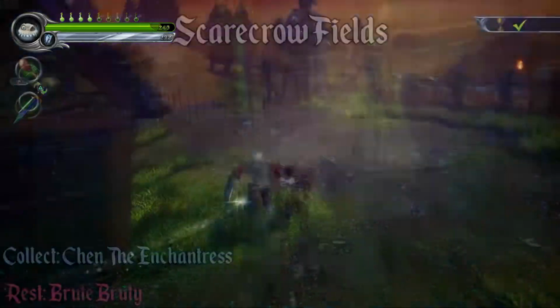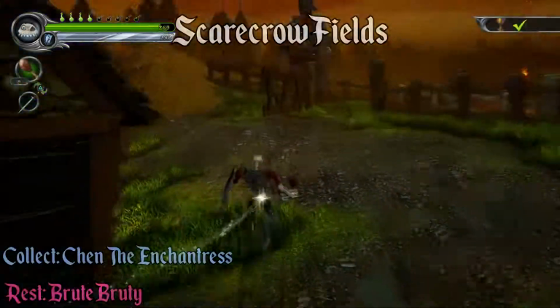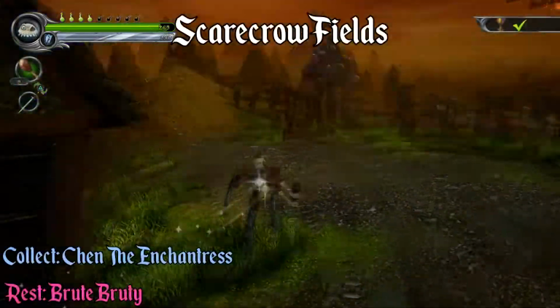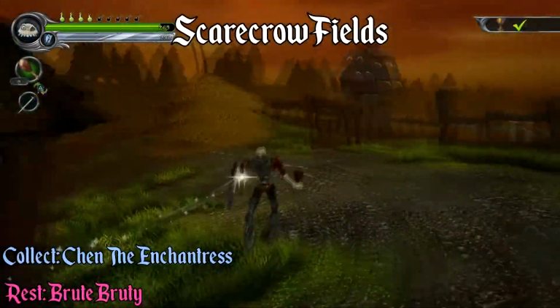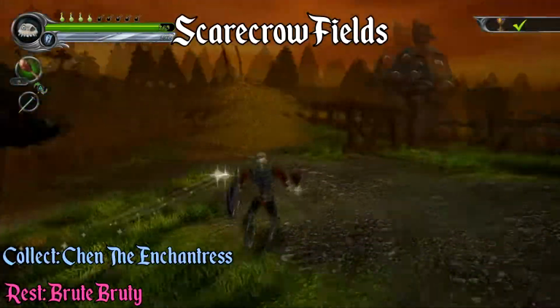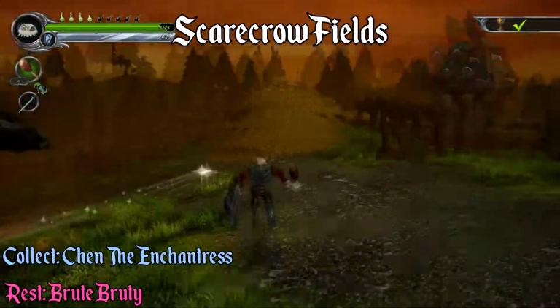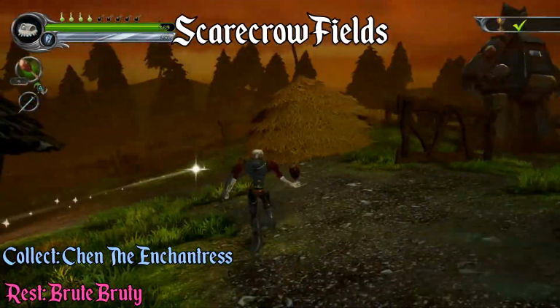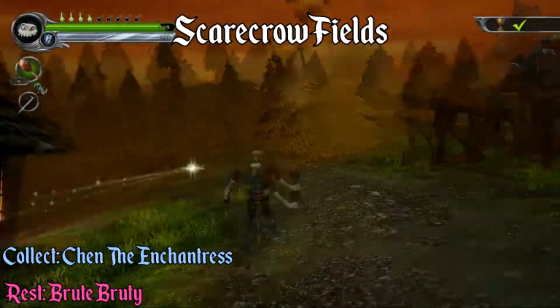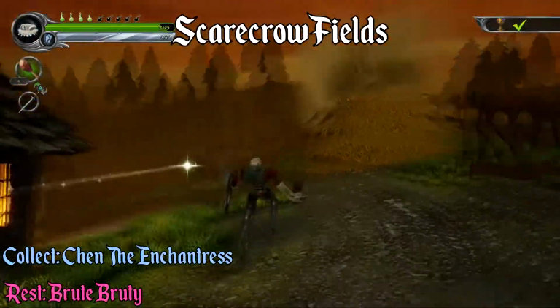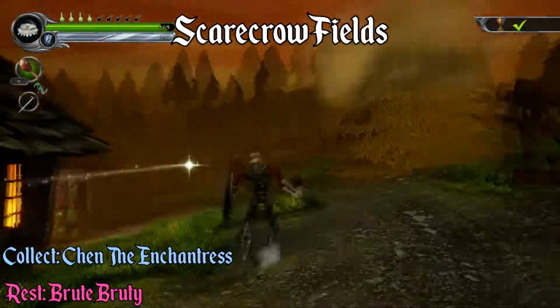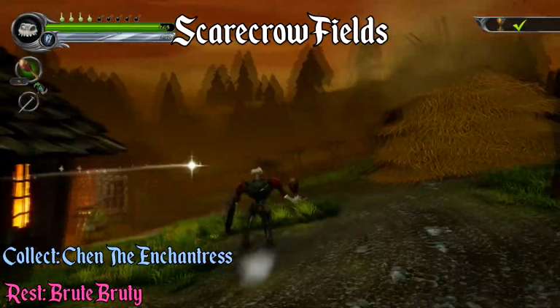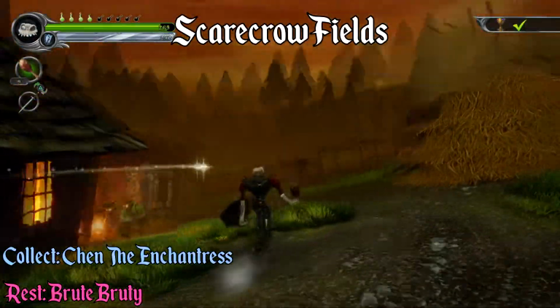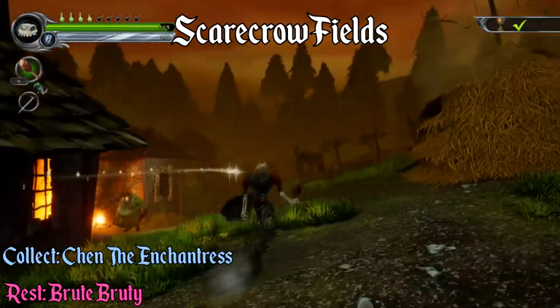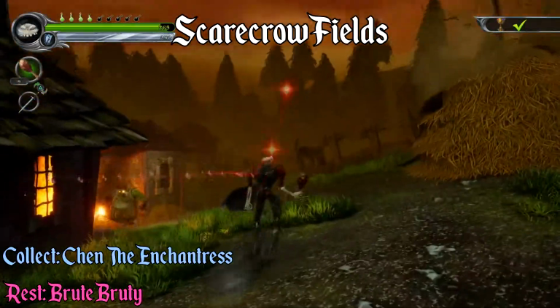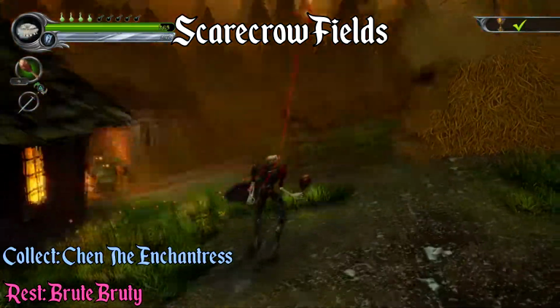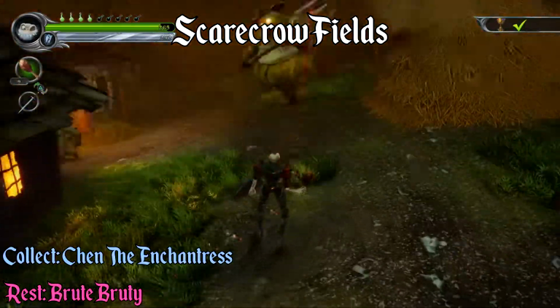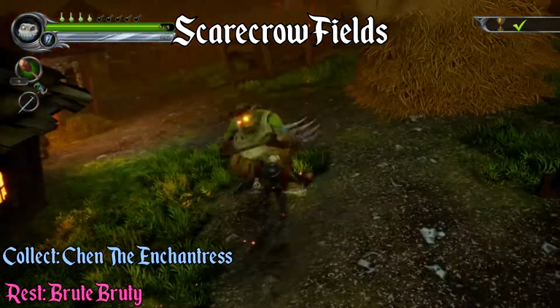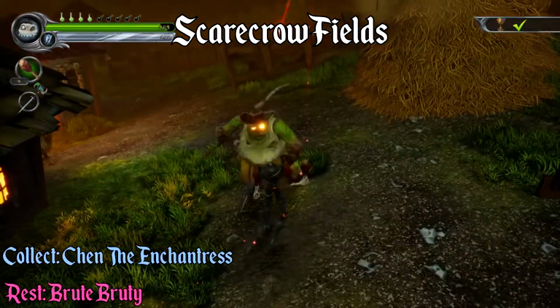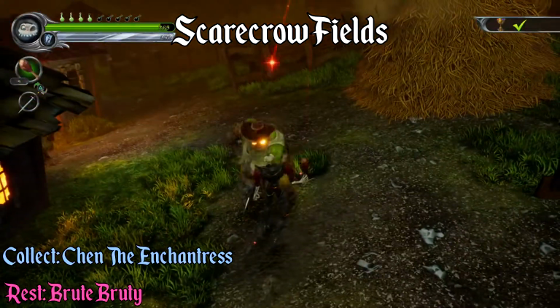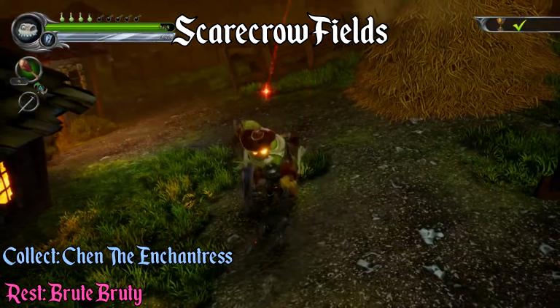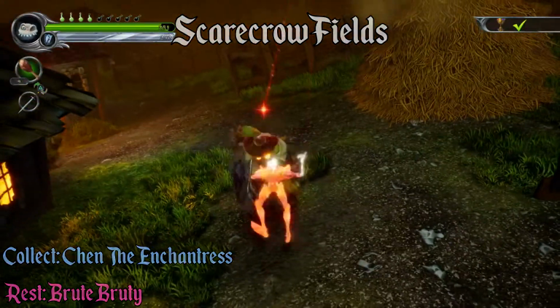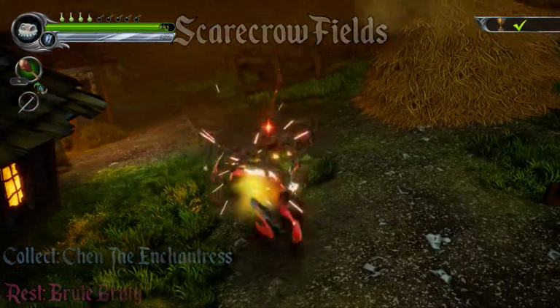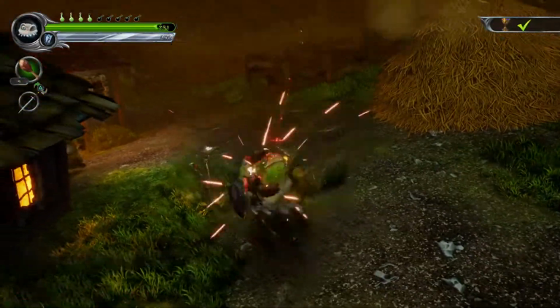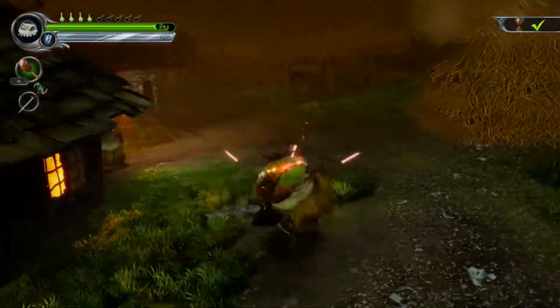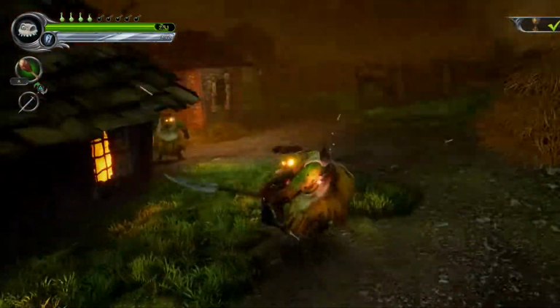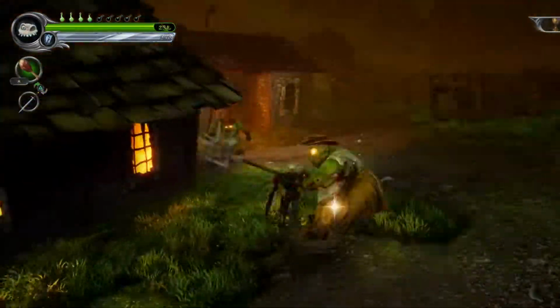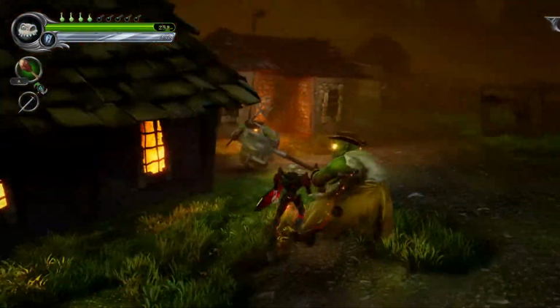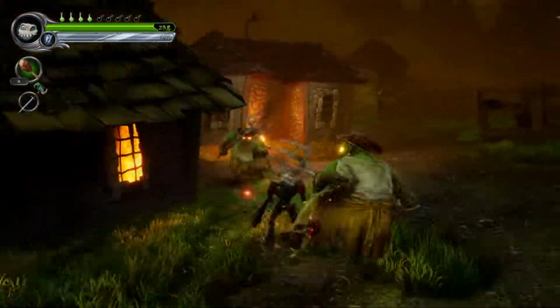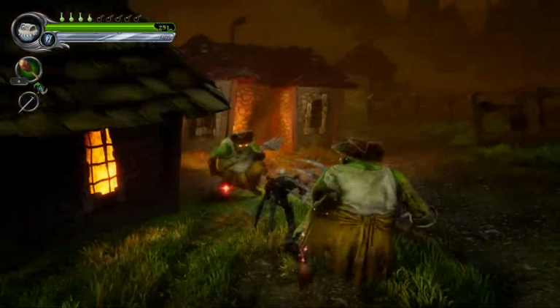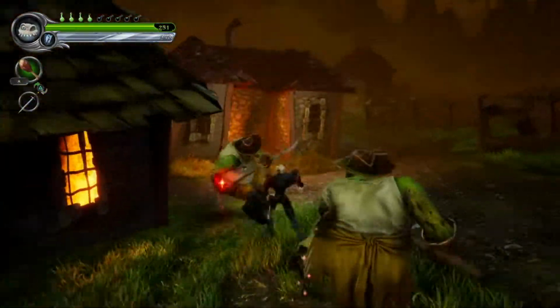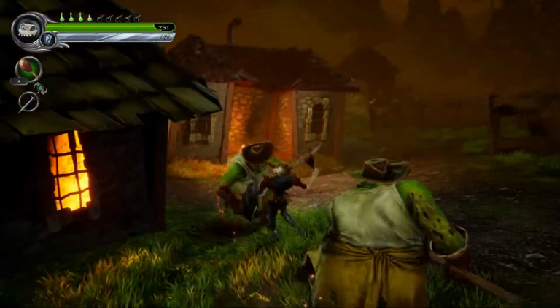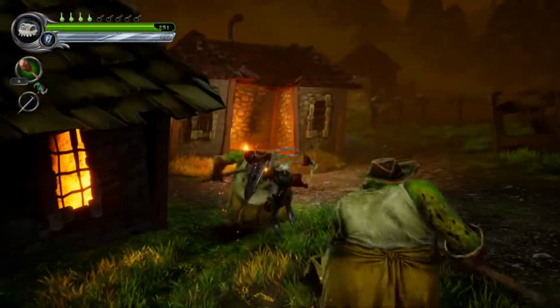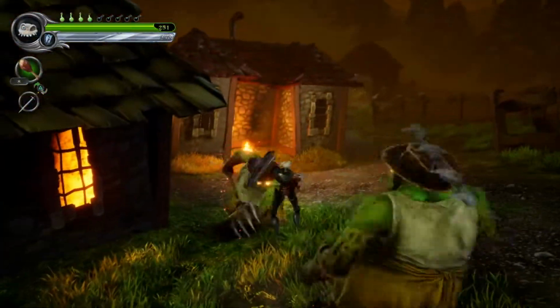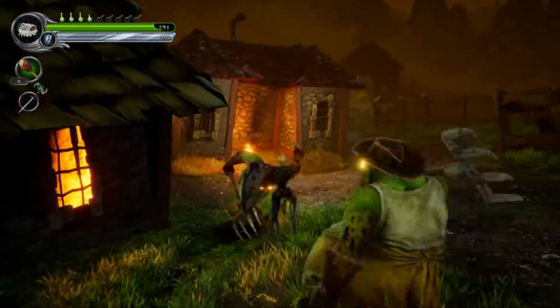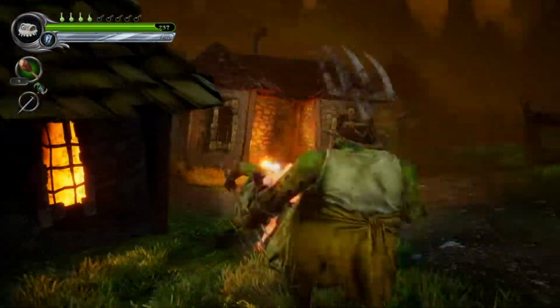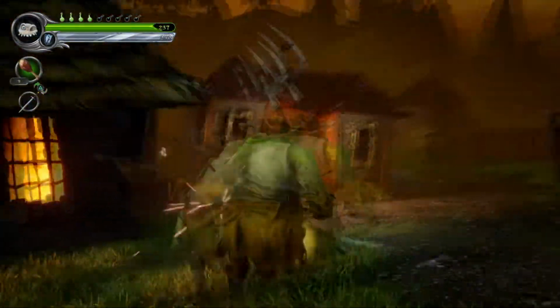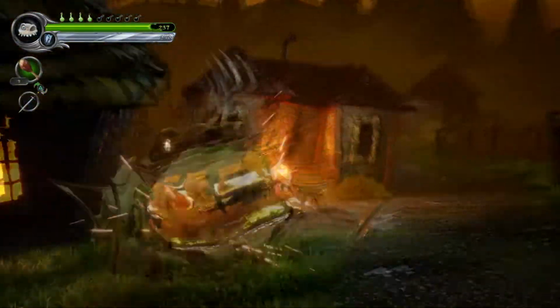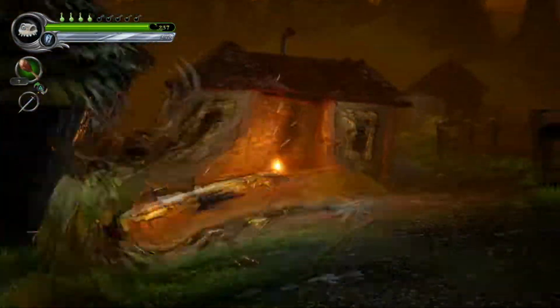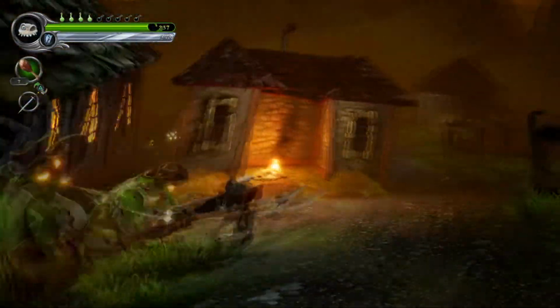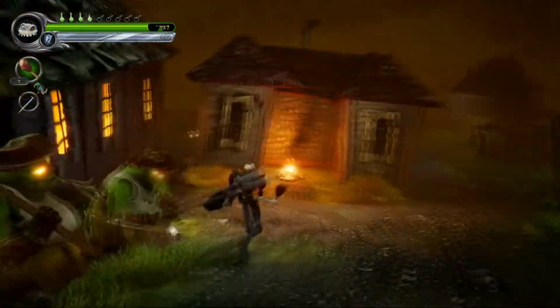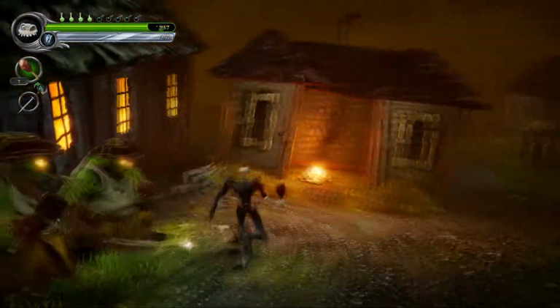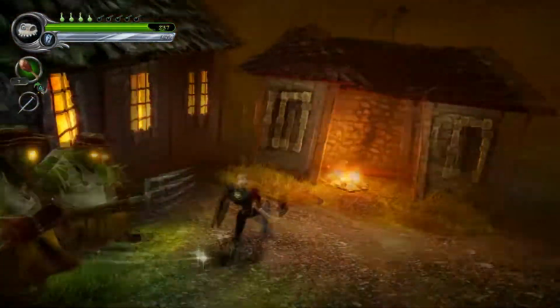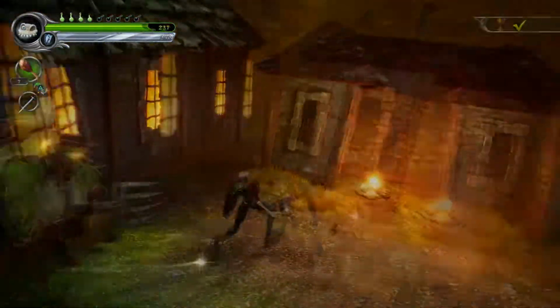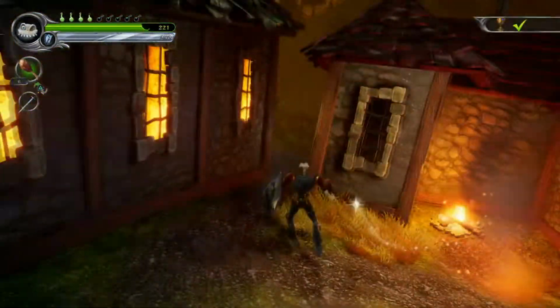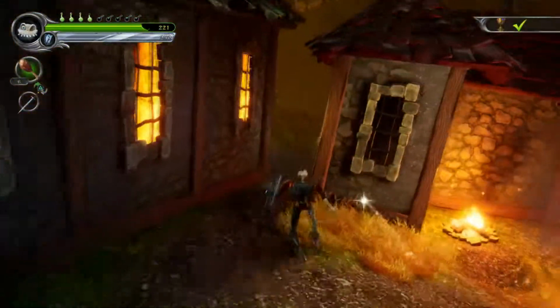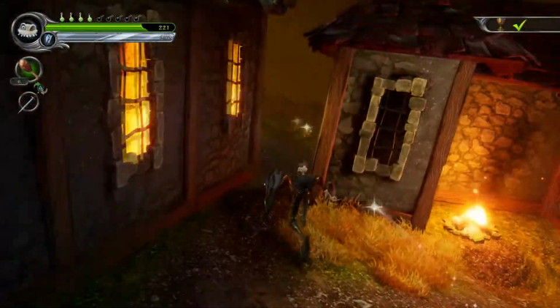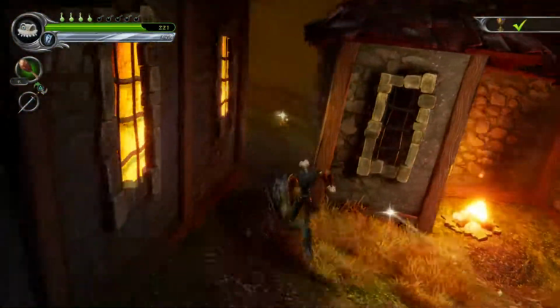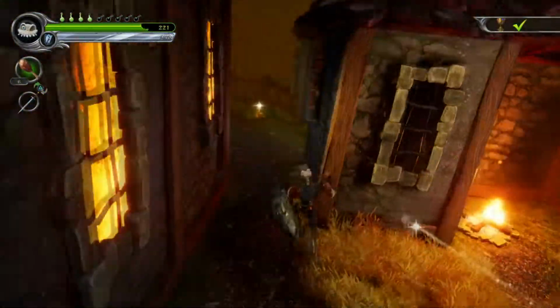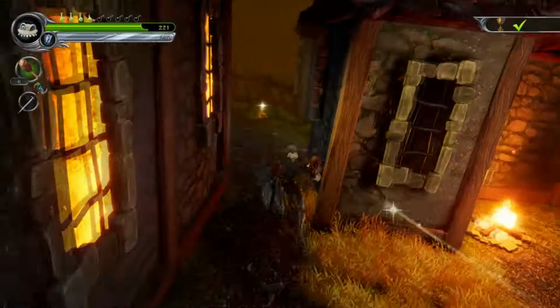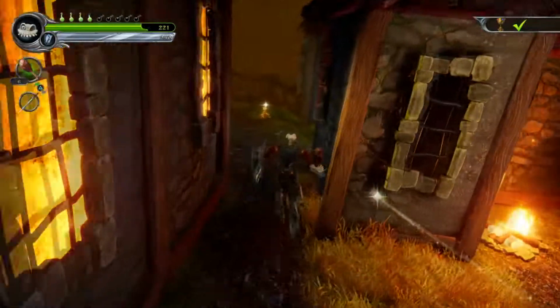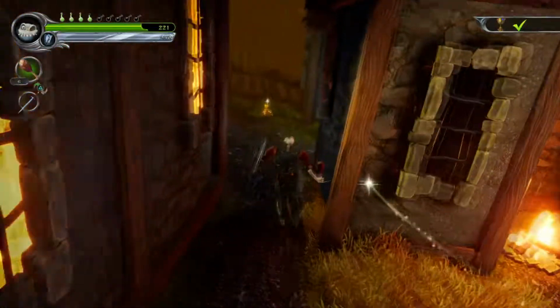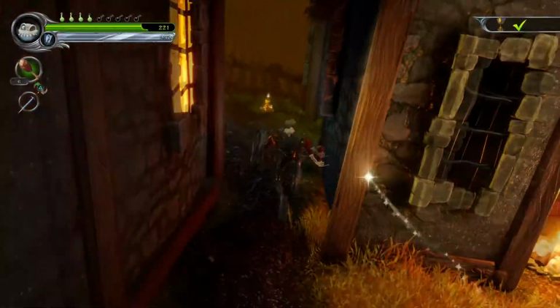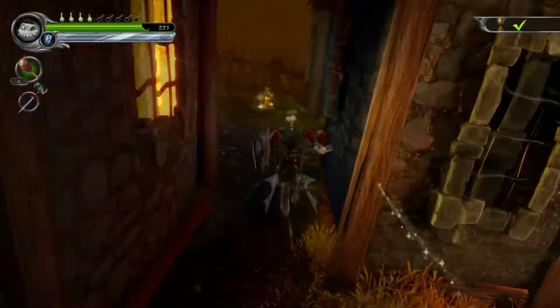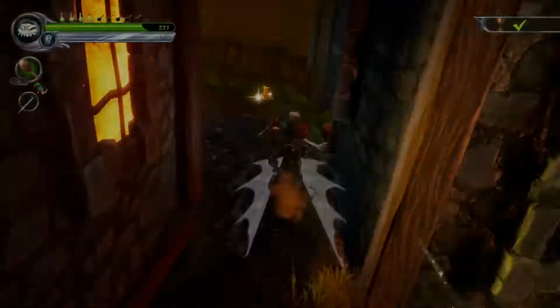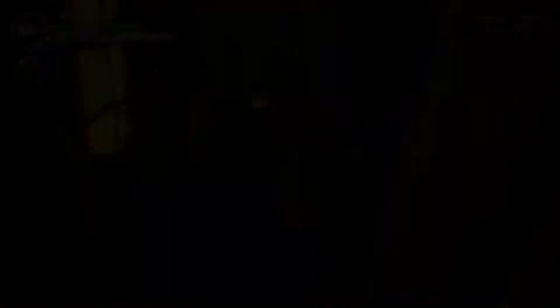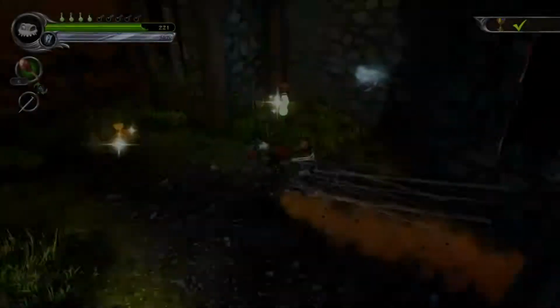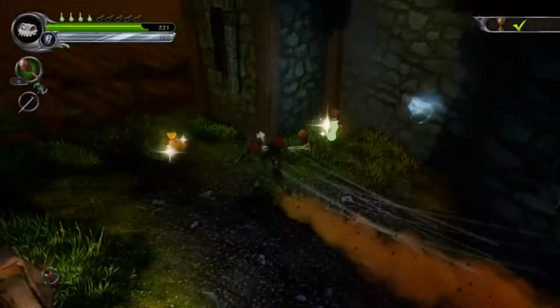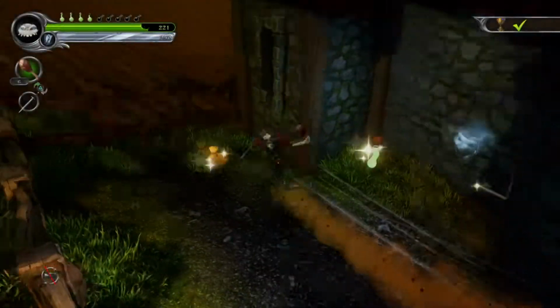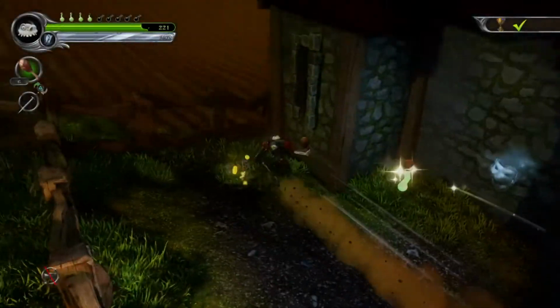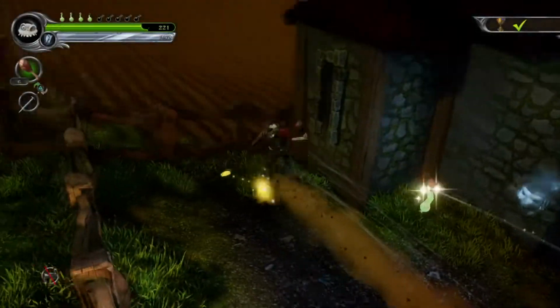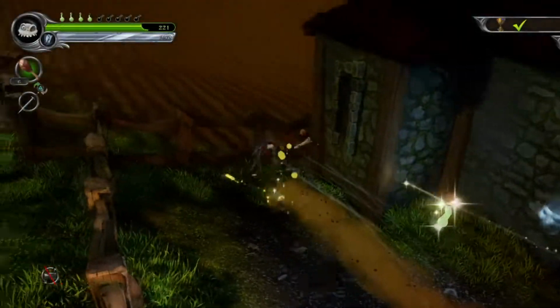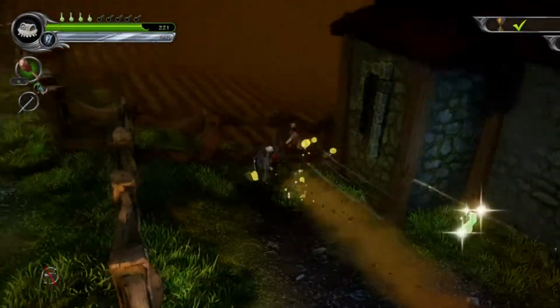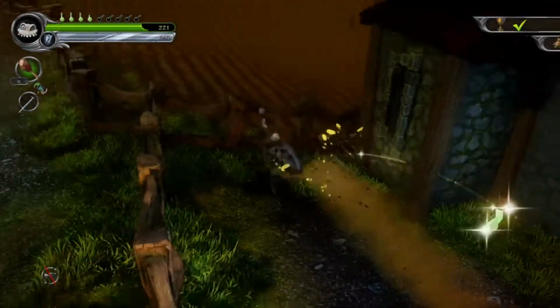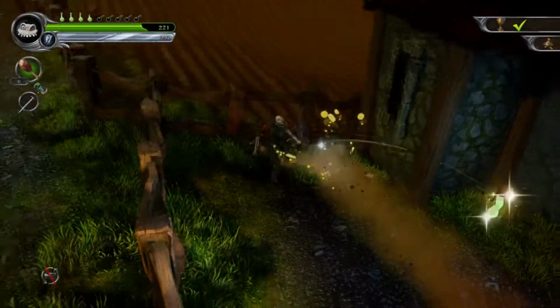At the very start of scarecrow fields, once you've reached the second habil, if you go to your left and go in between the two houses, the soul has got to be located in here.